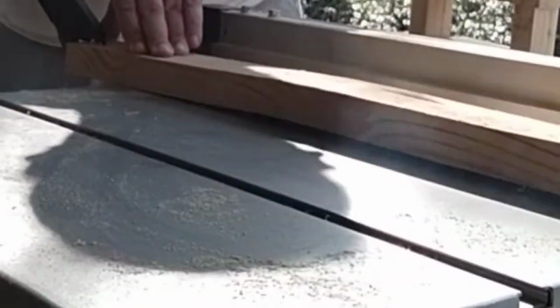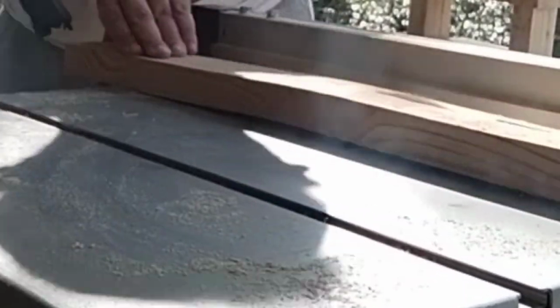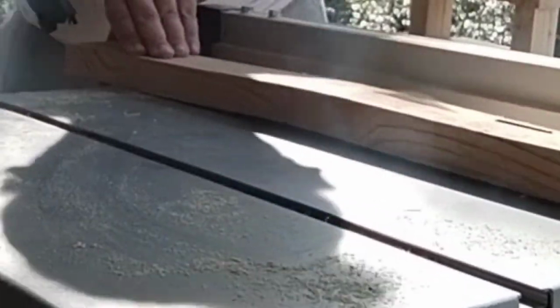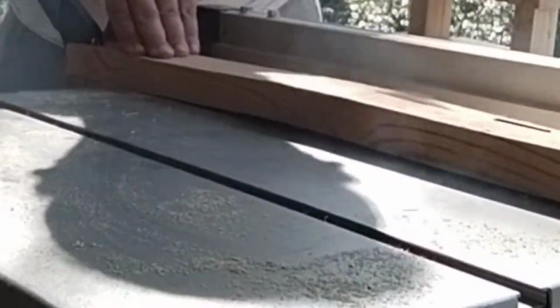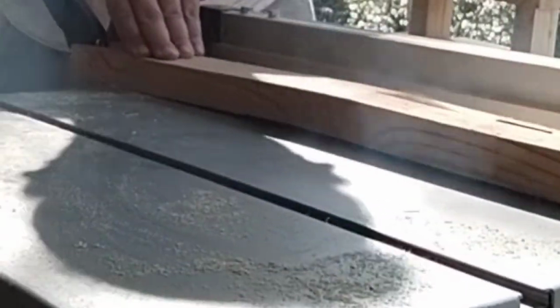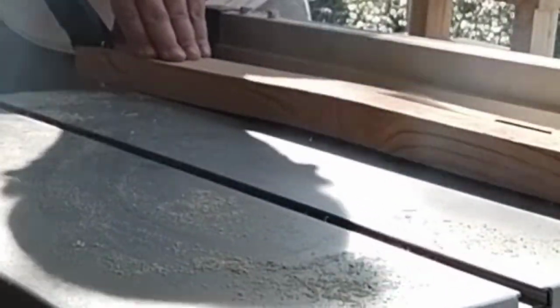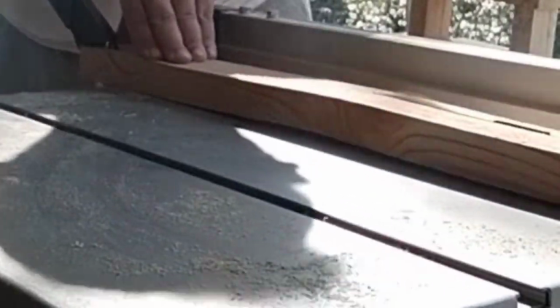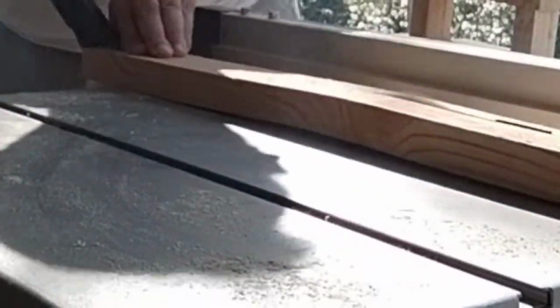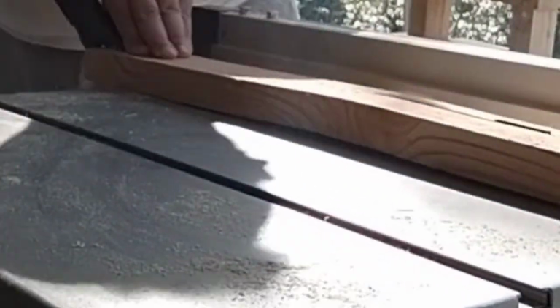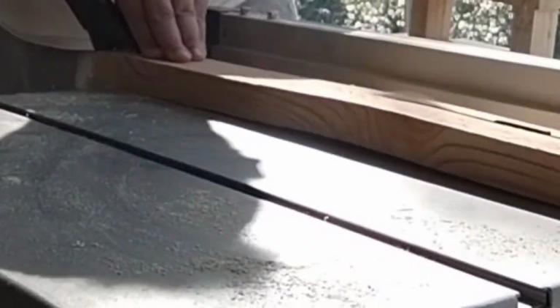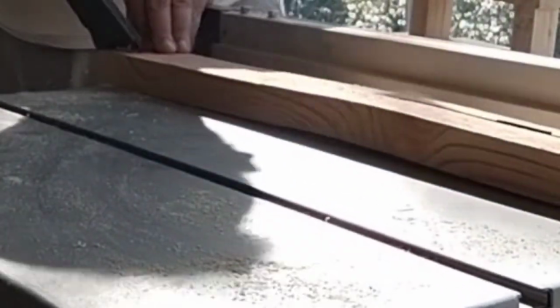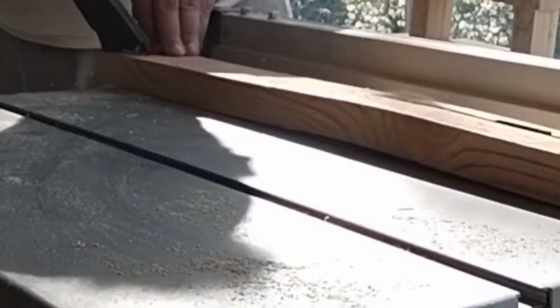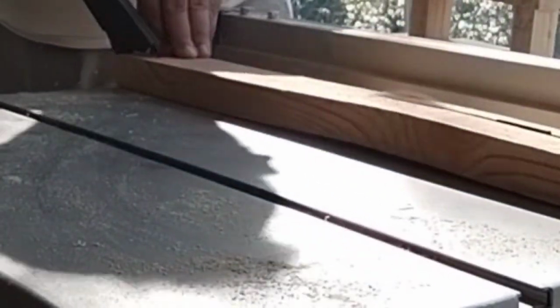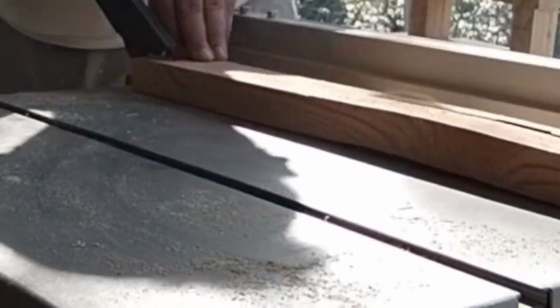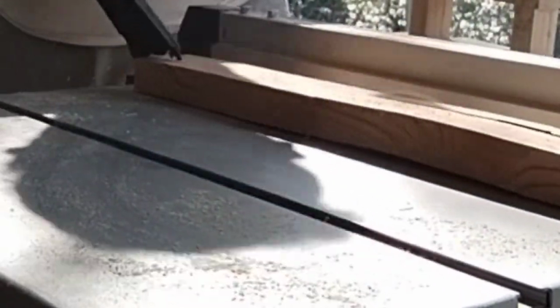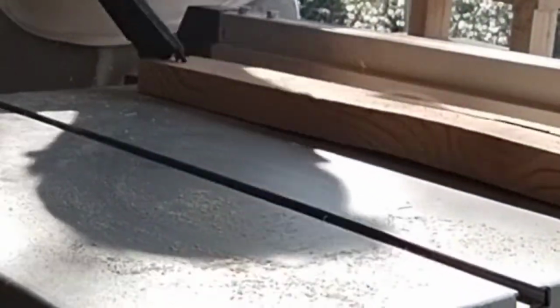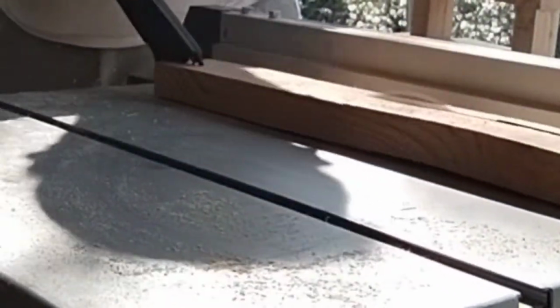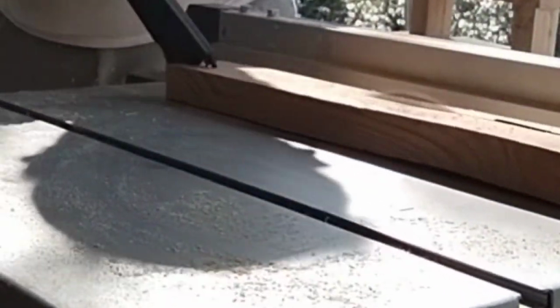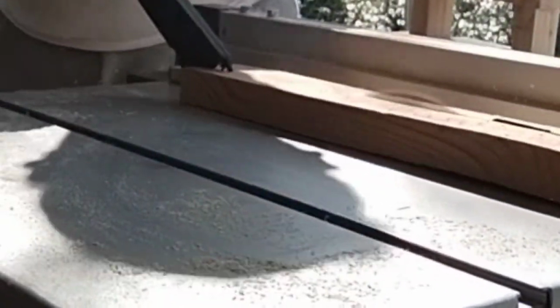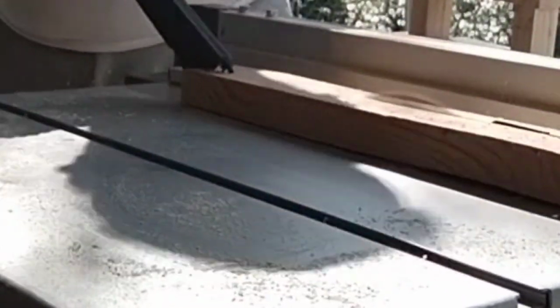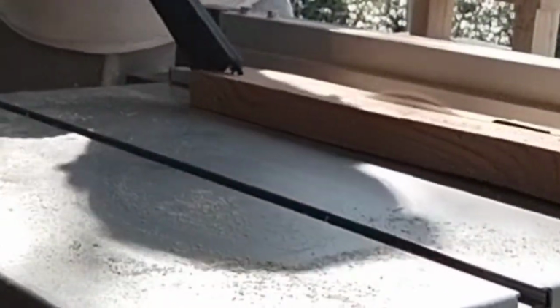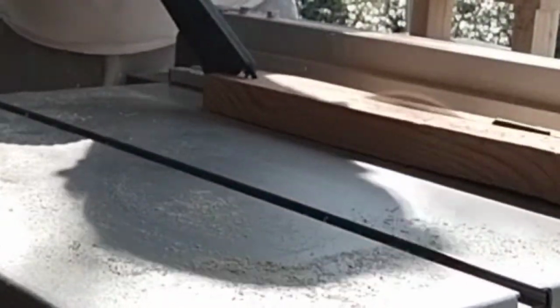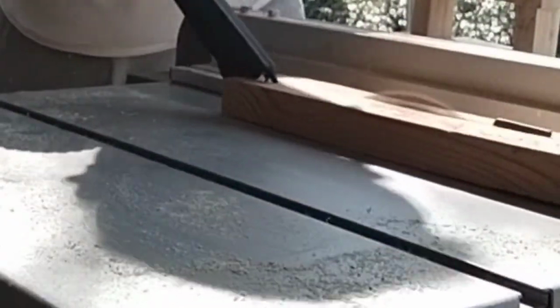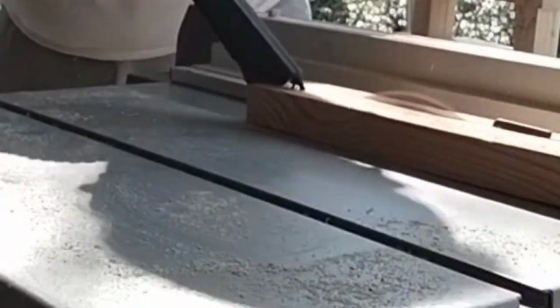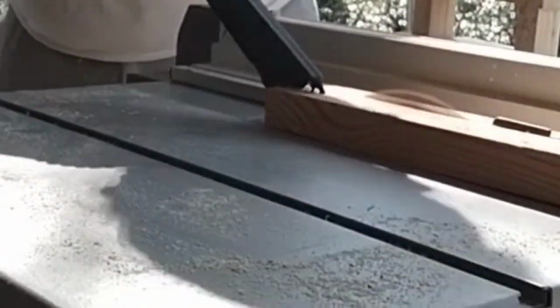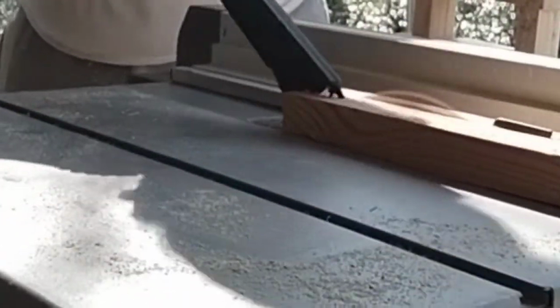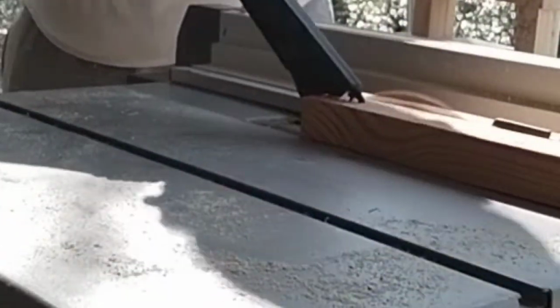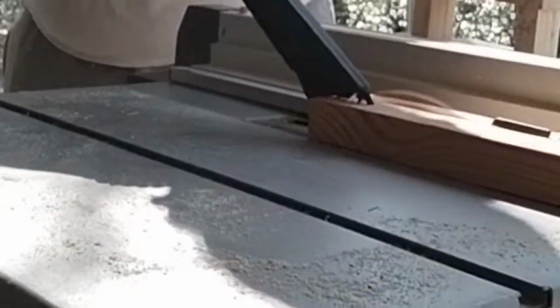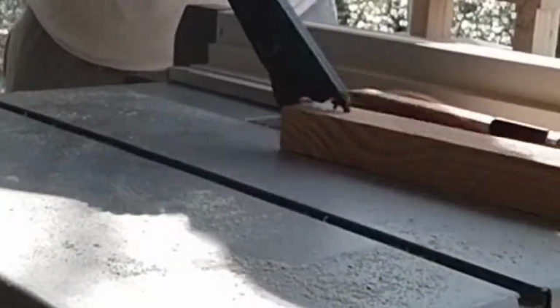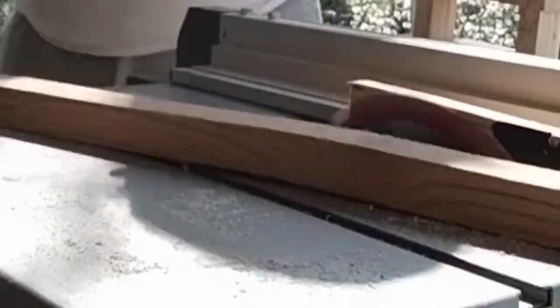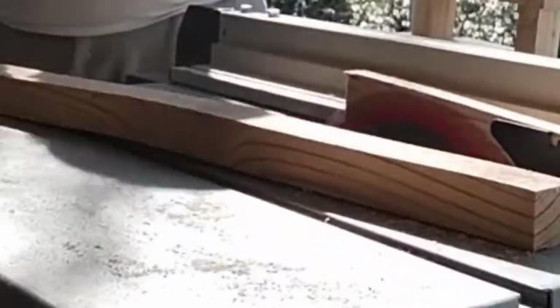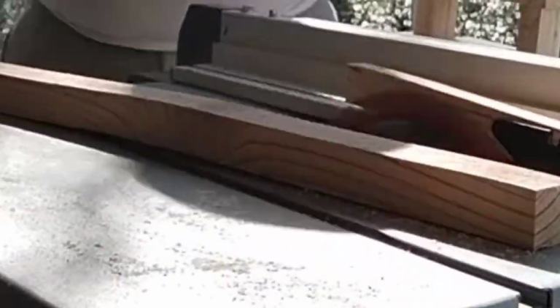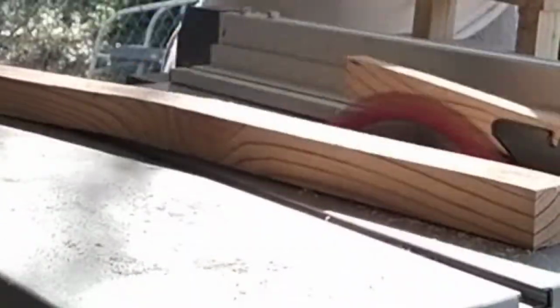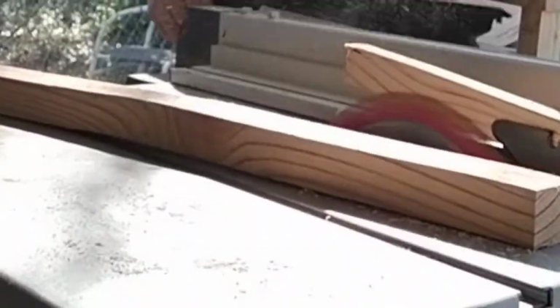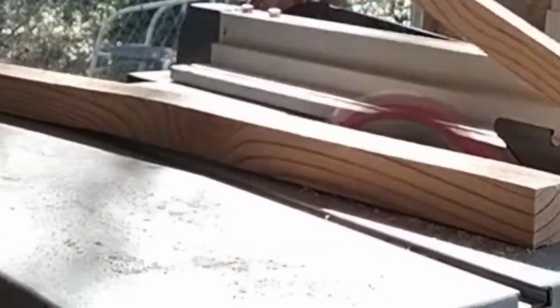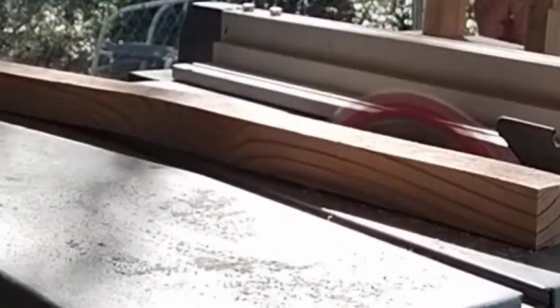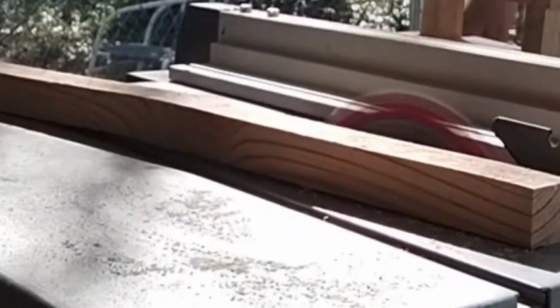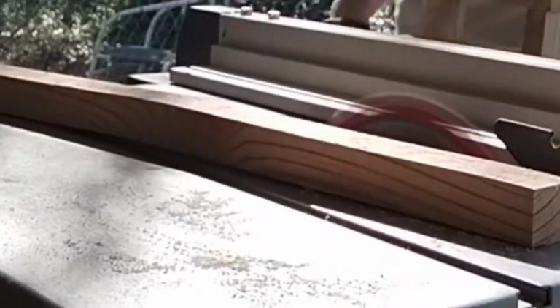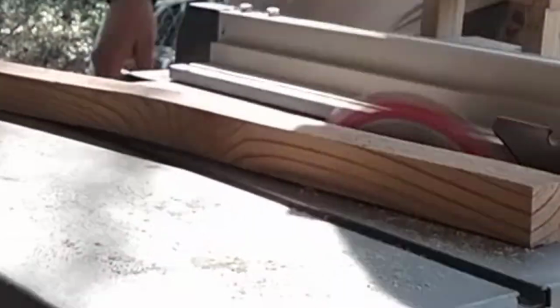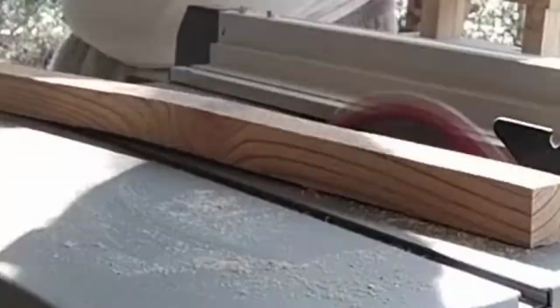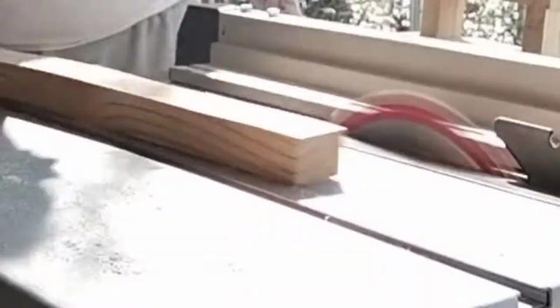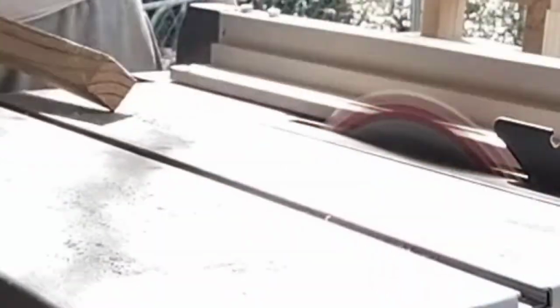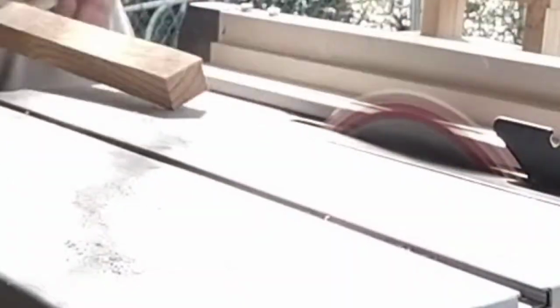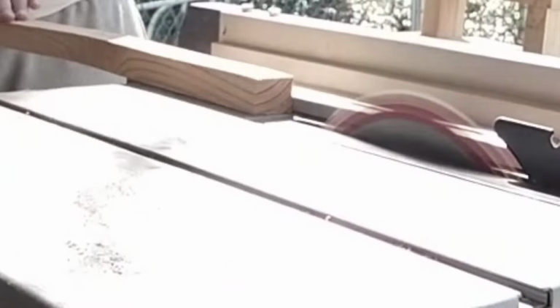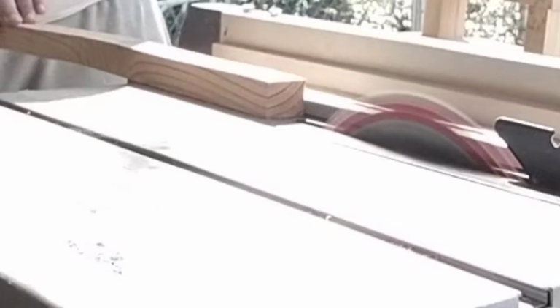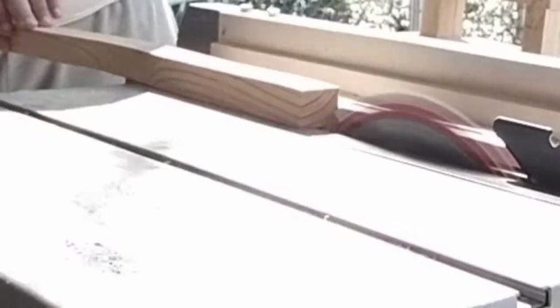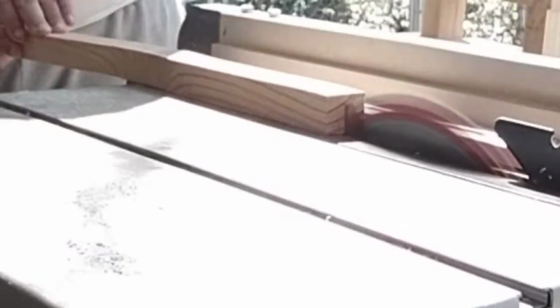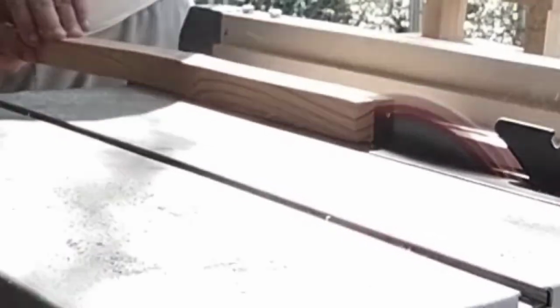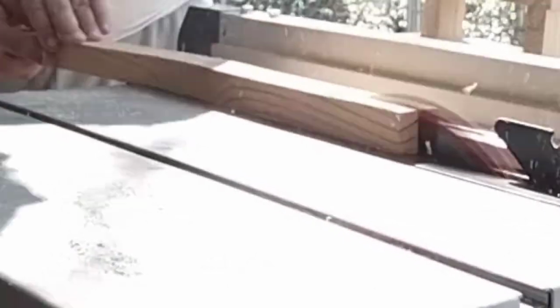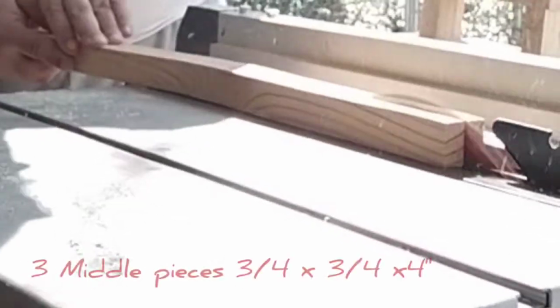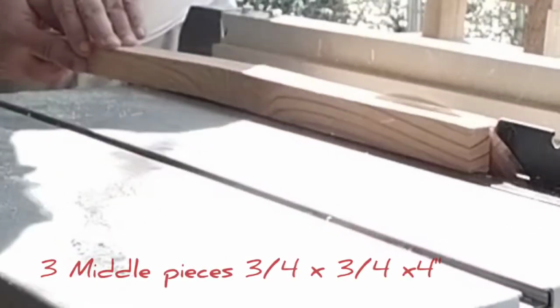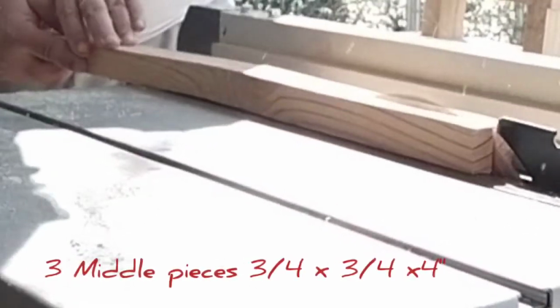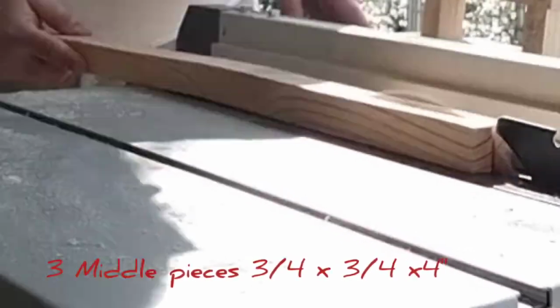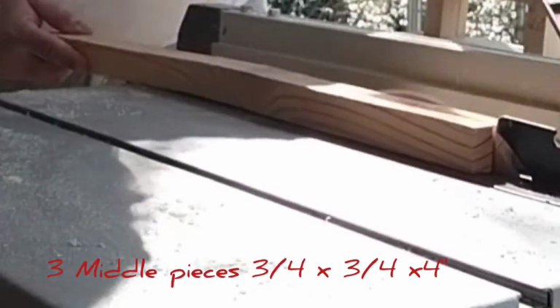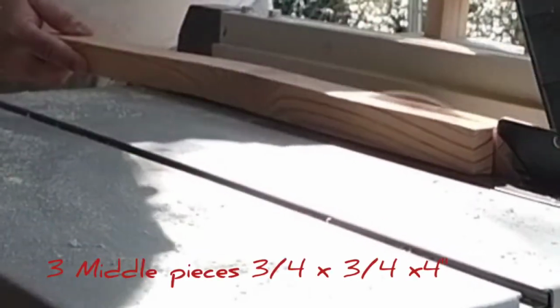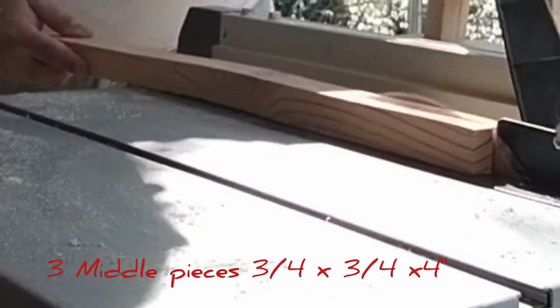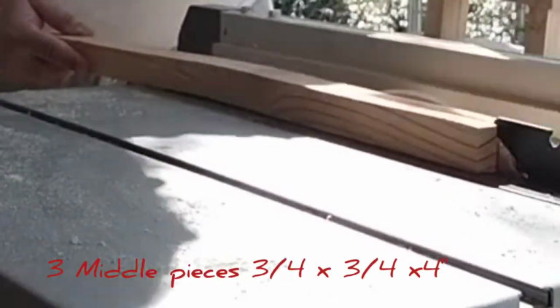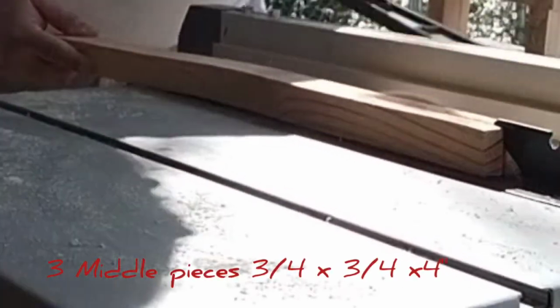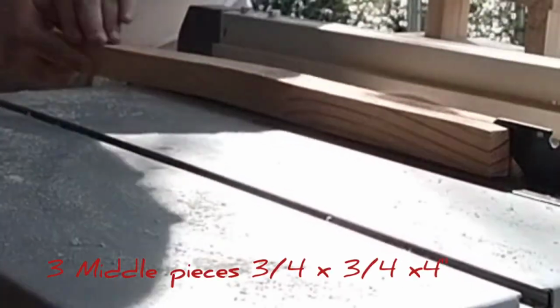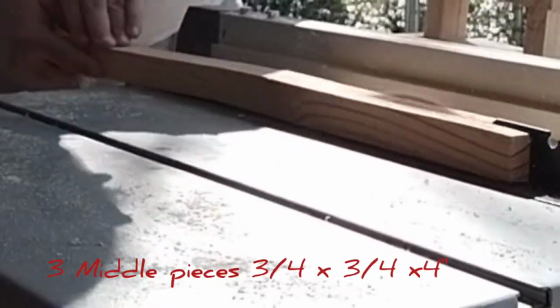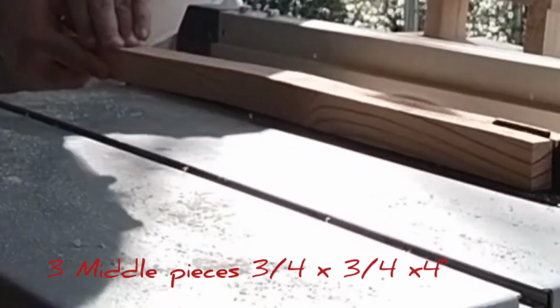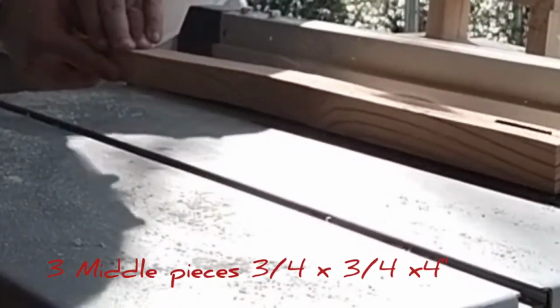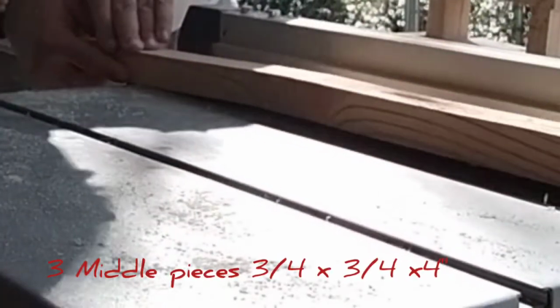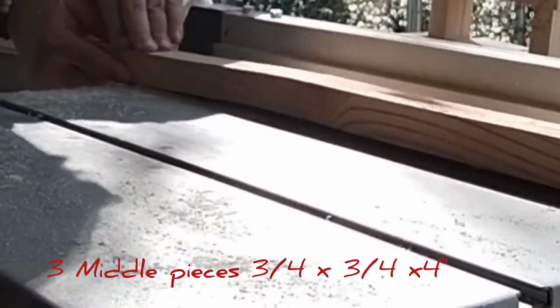Right here I'm cutting the three pieces that go in the middle — the three quarter by three quarter, about four inches.